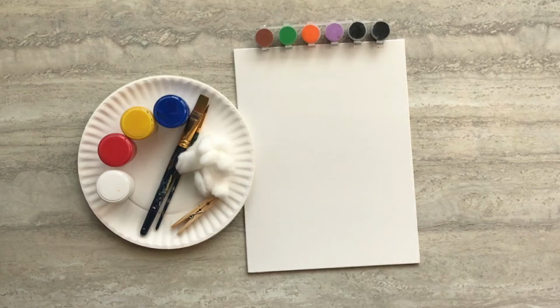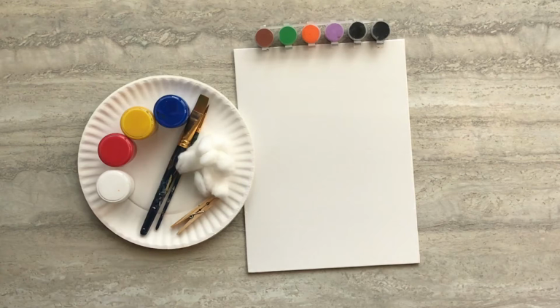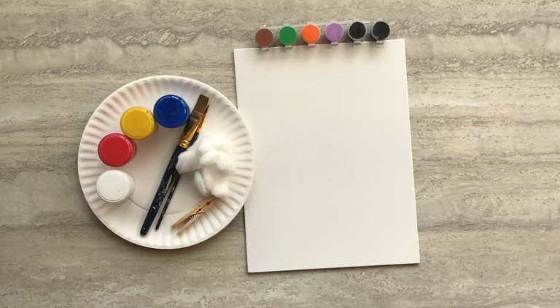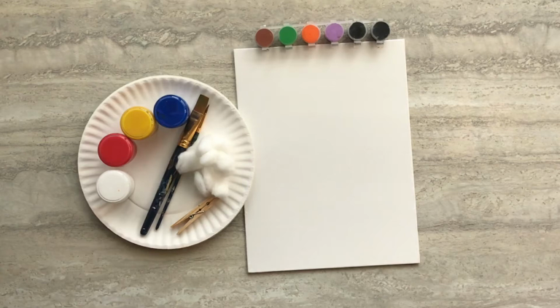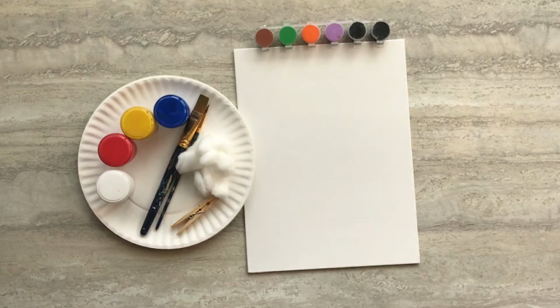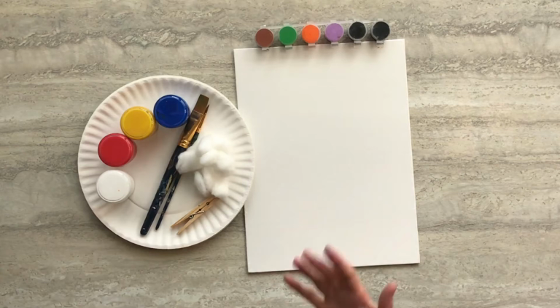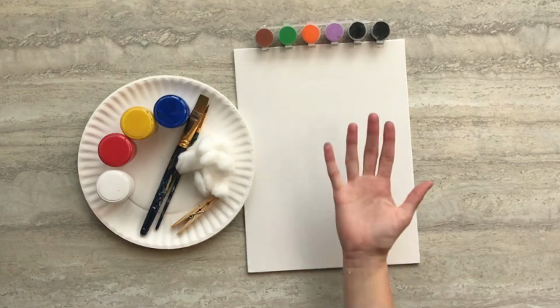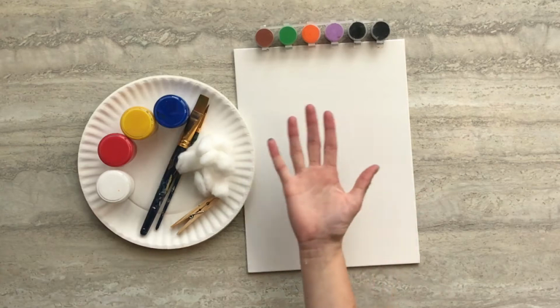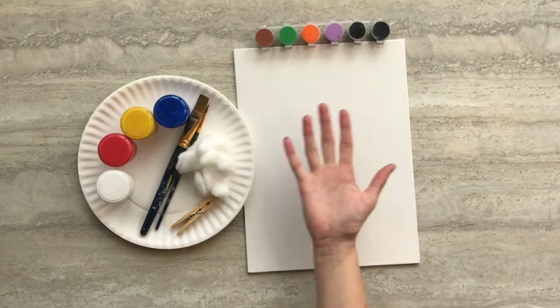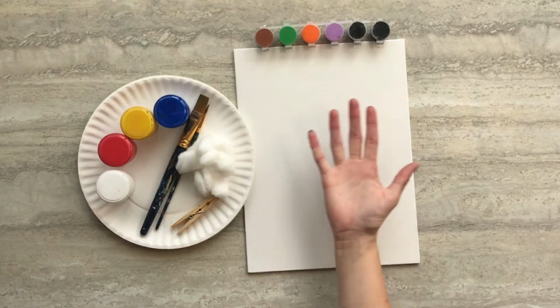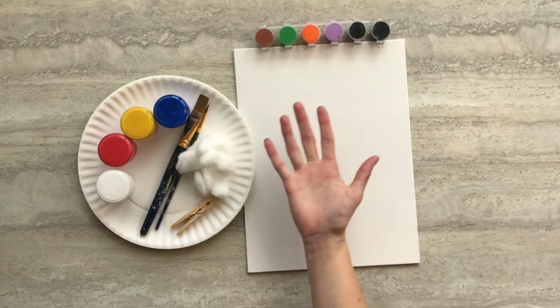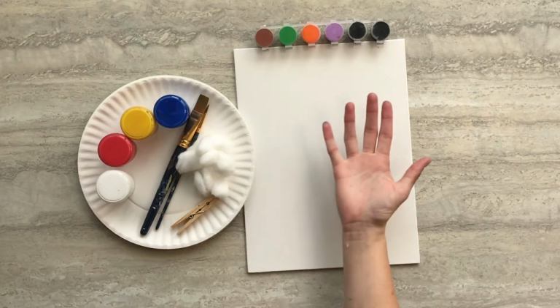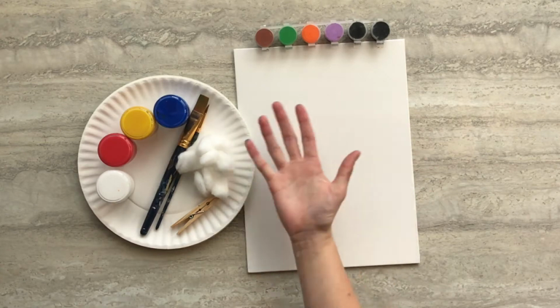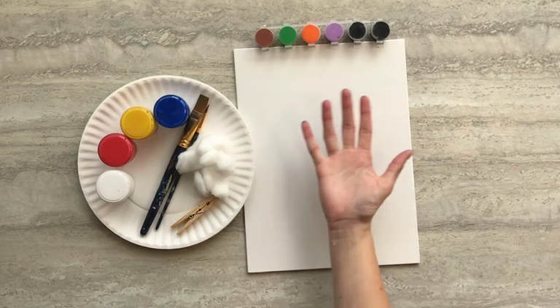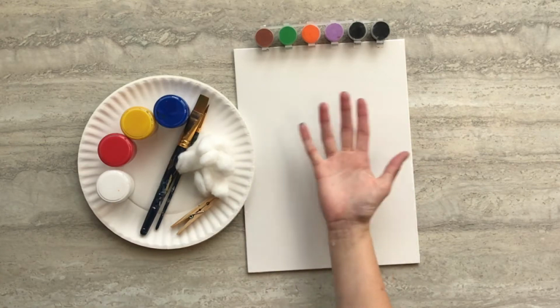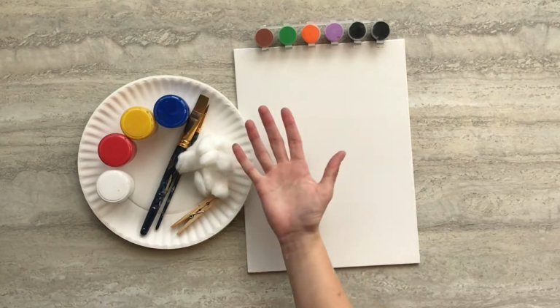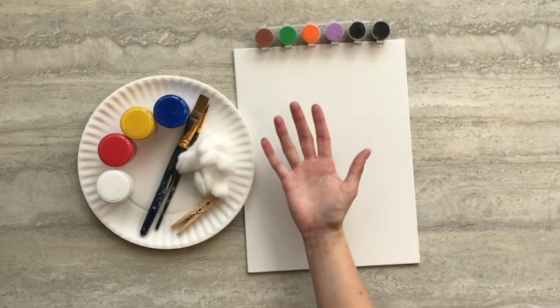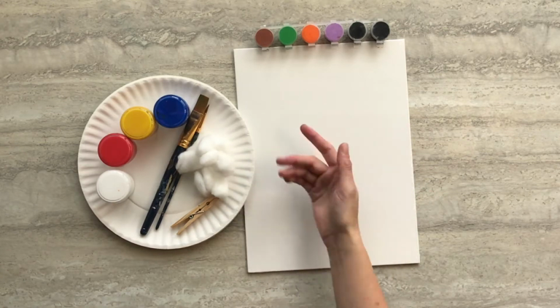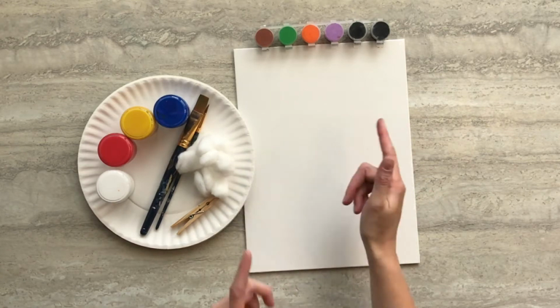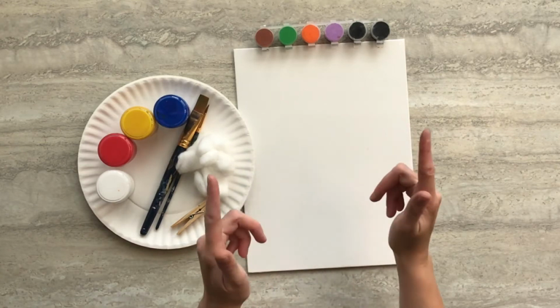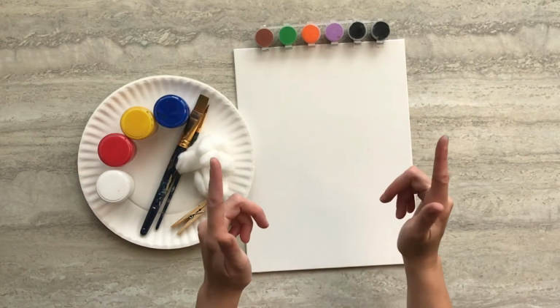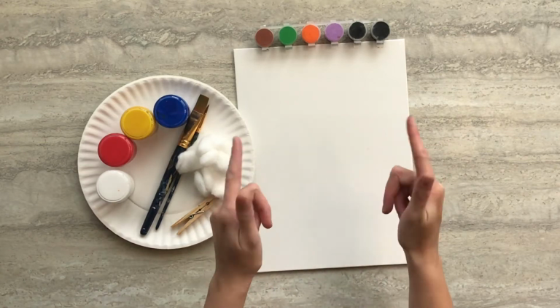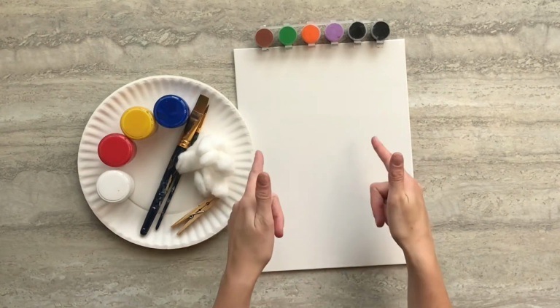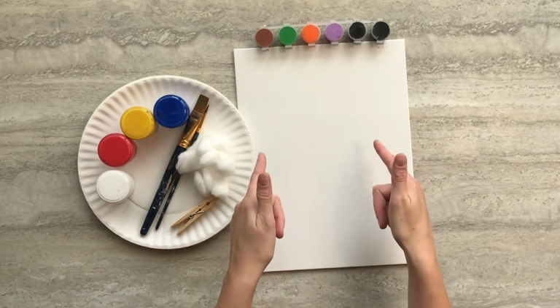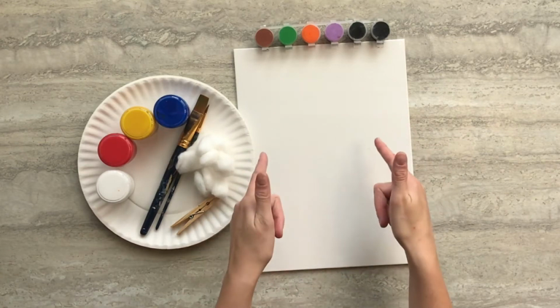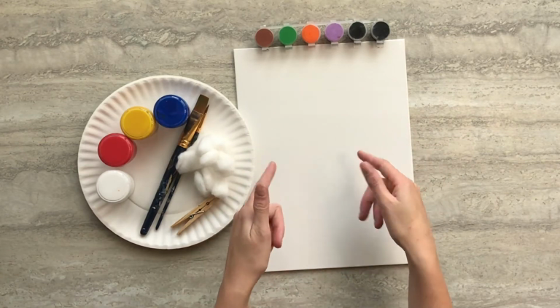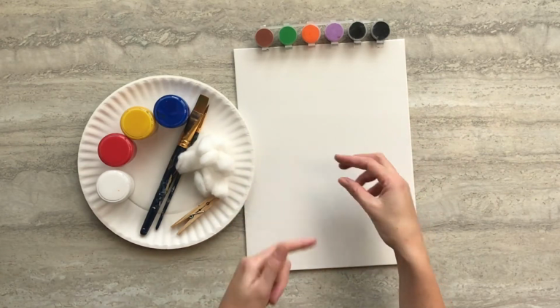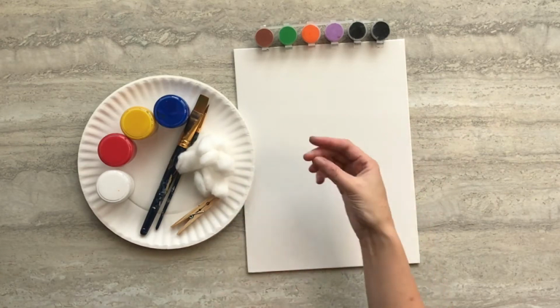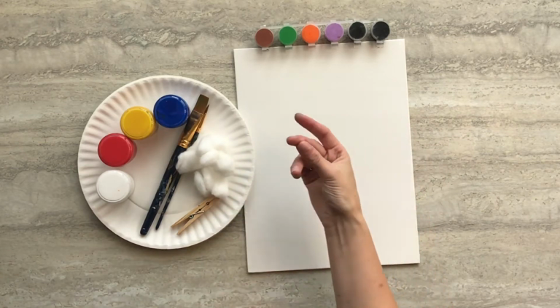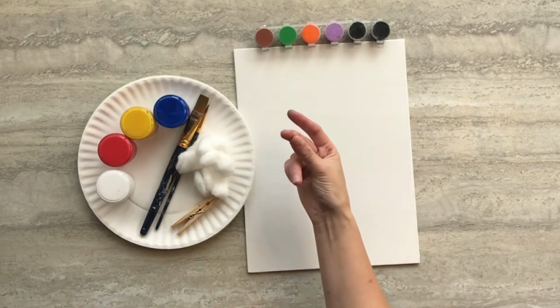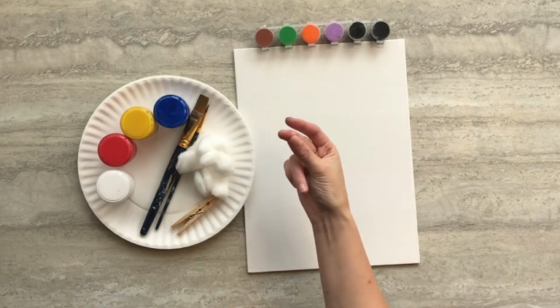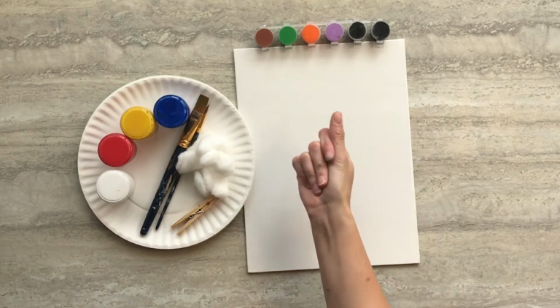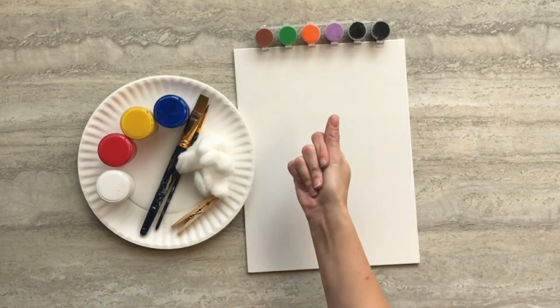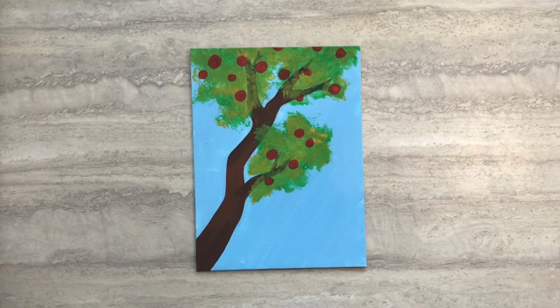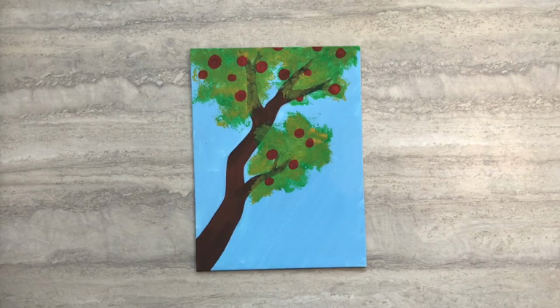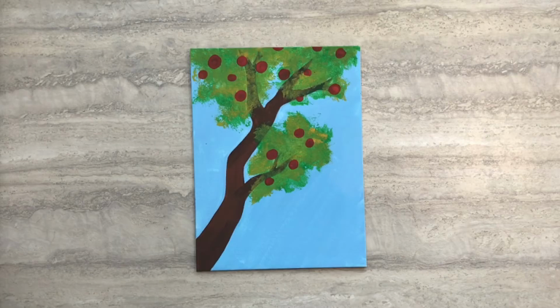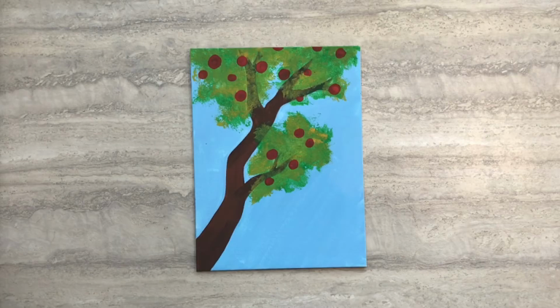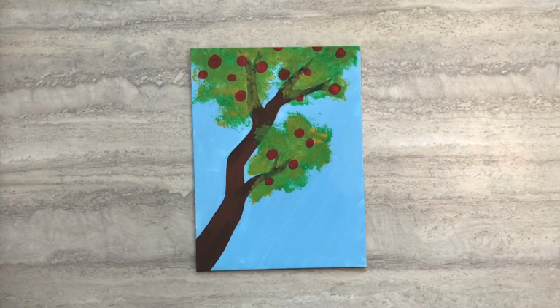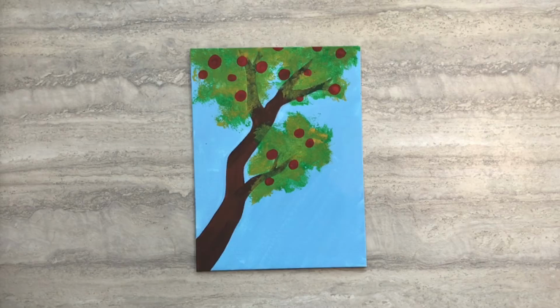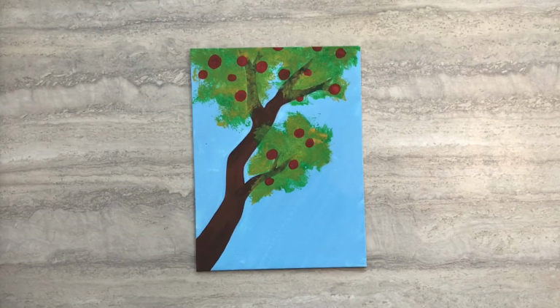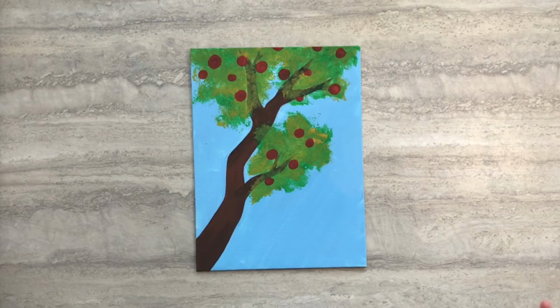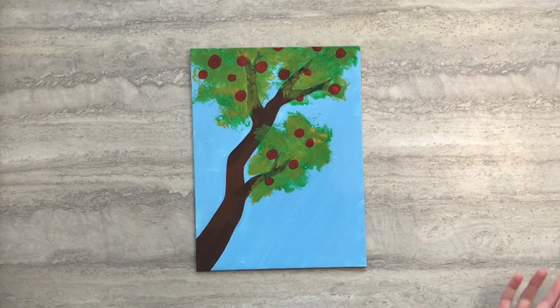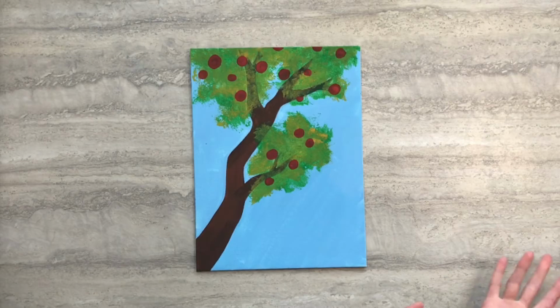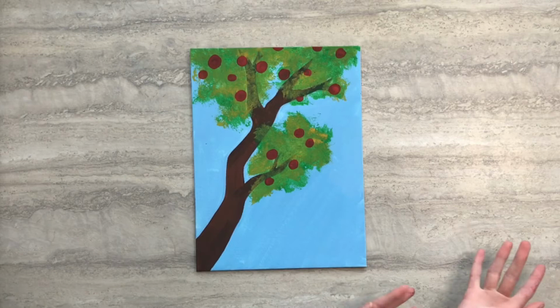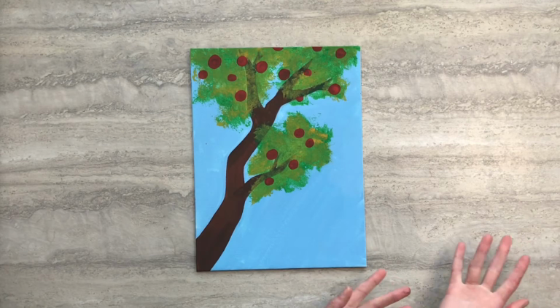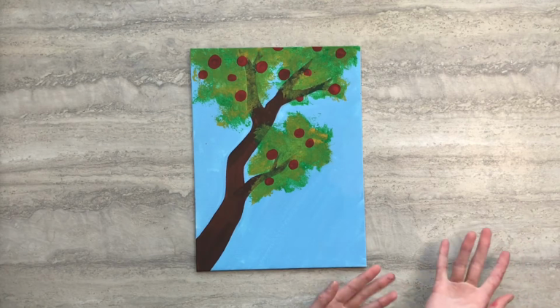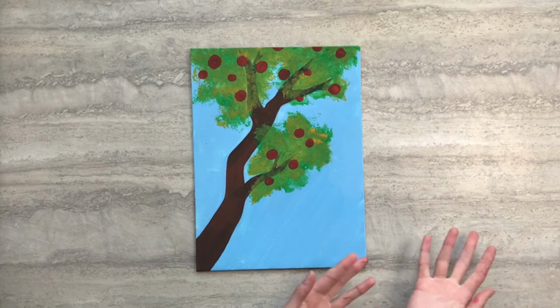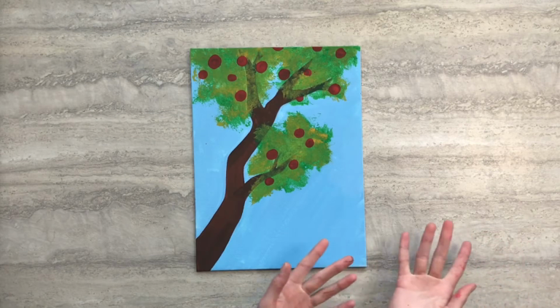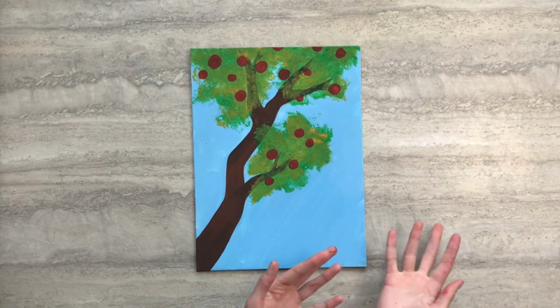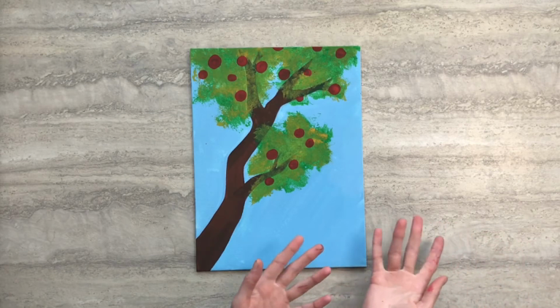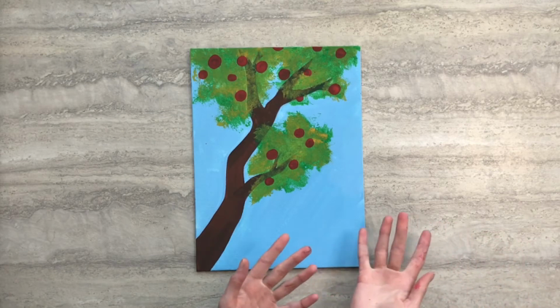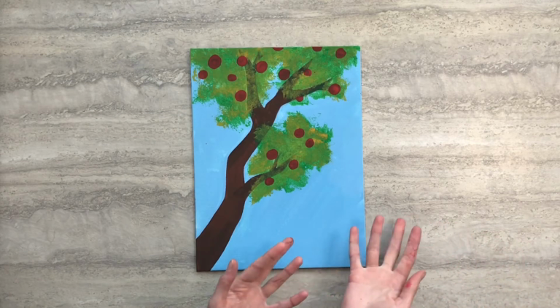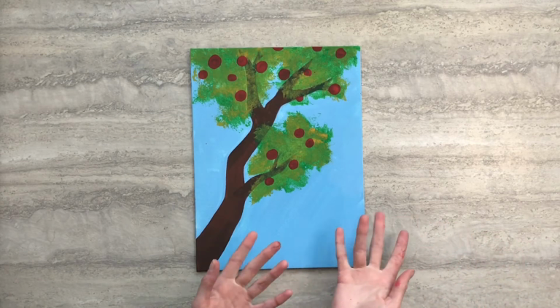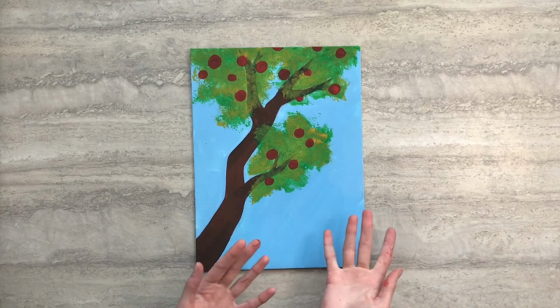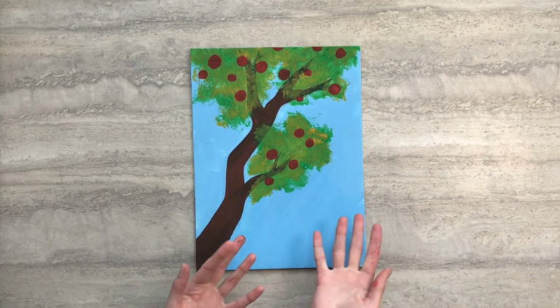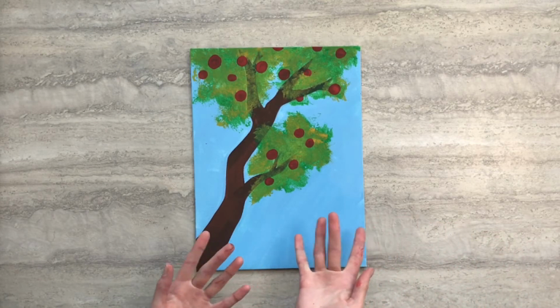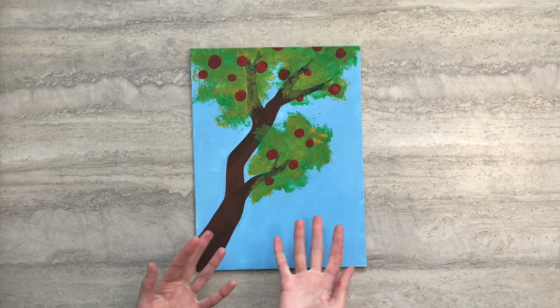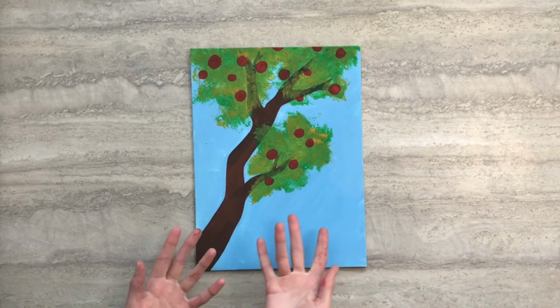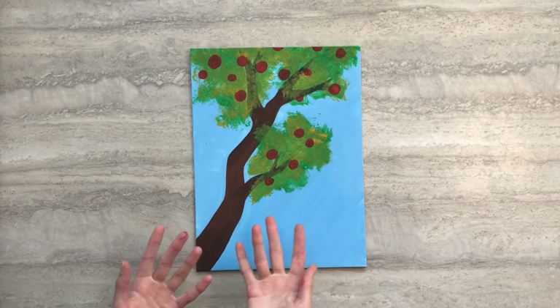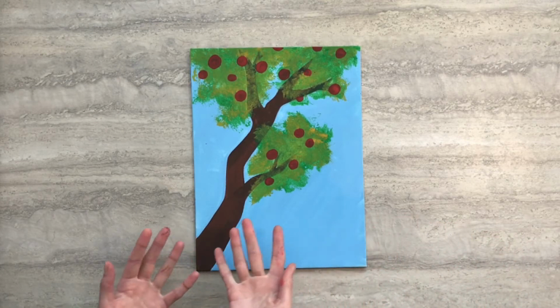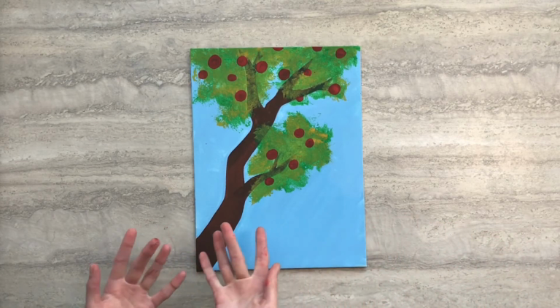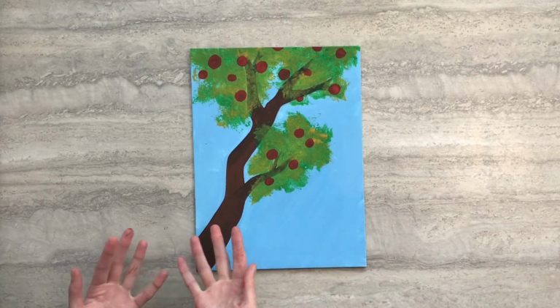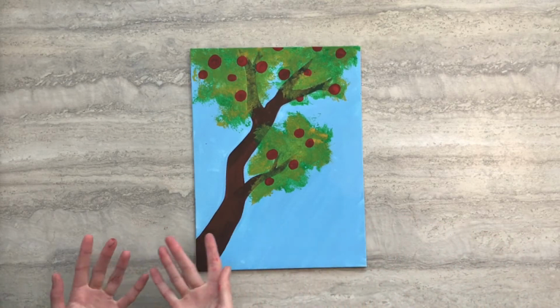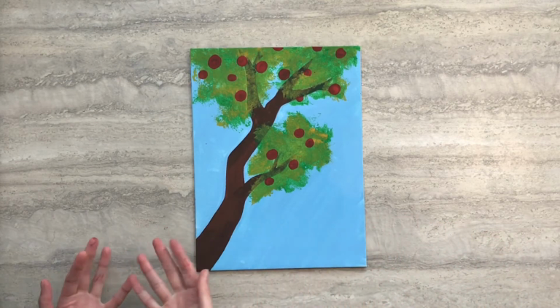Hi guys! This is Allison with Crafty Creatures. Today I'm going to show you how to turn this into this using supplies from your subscription box.